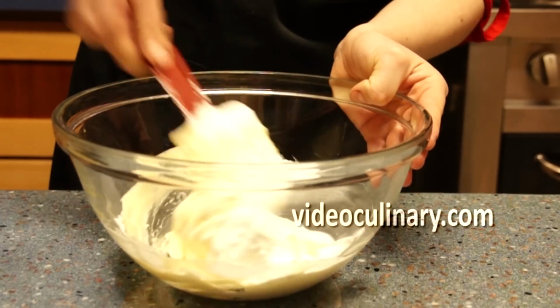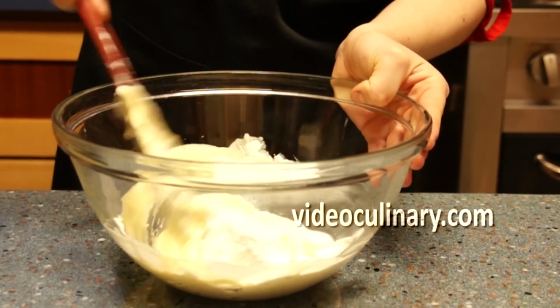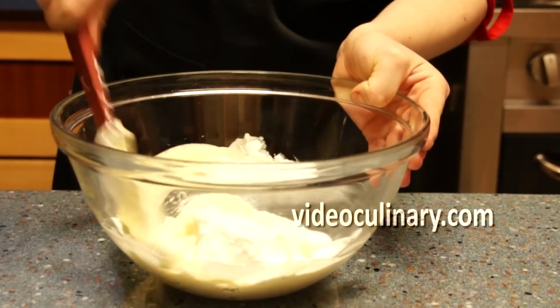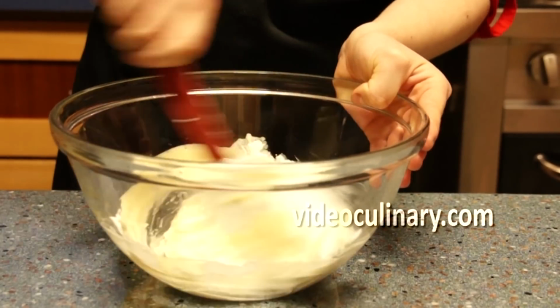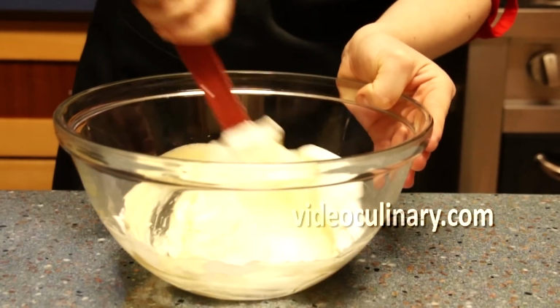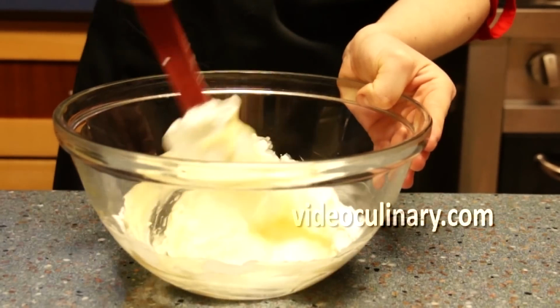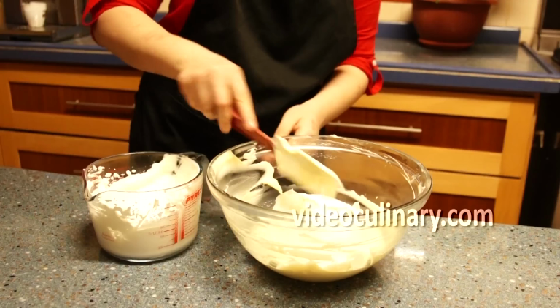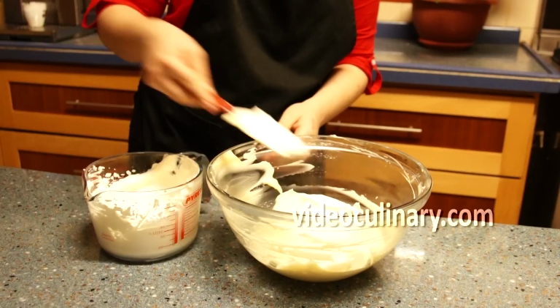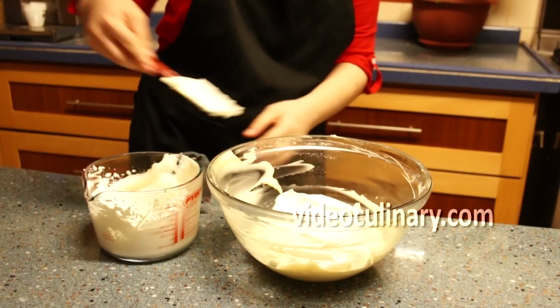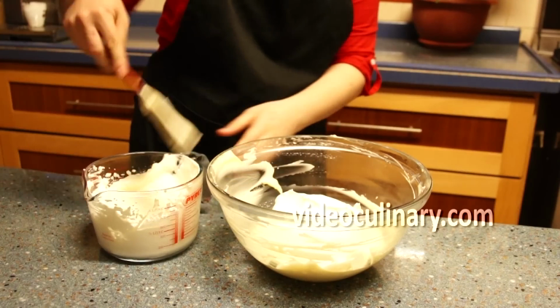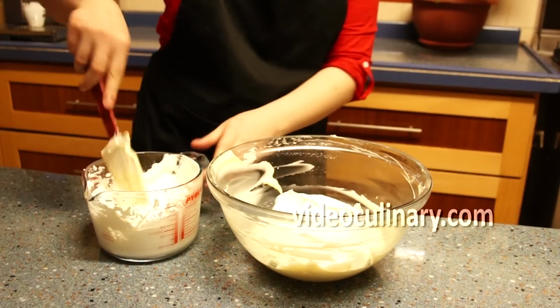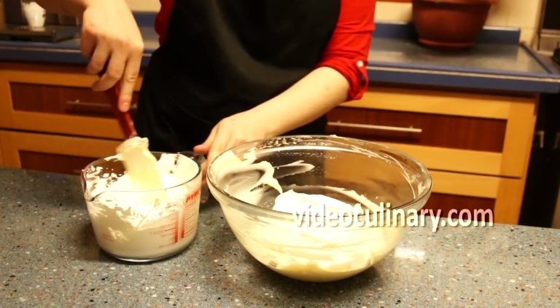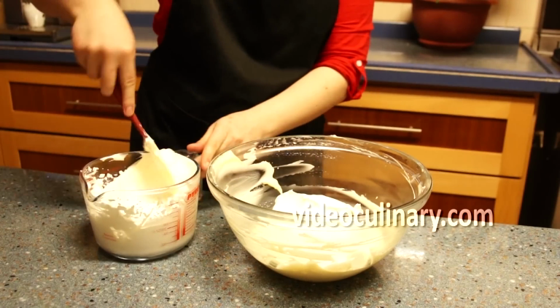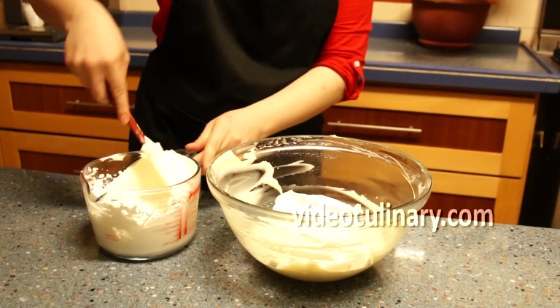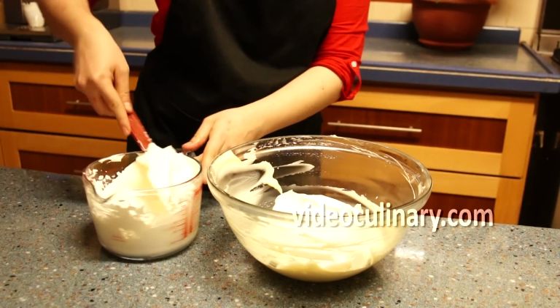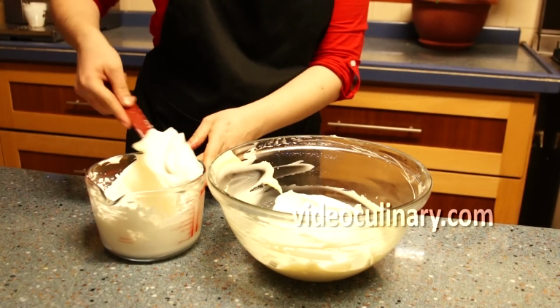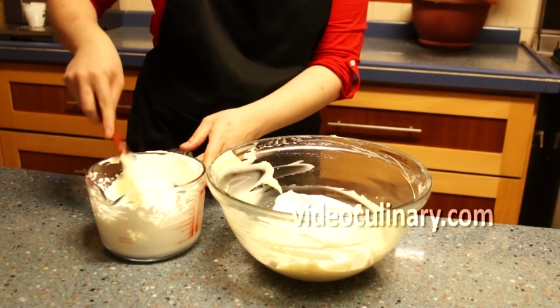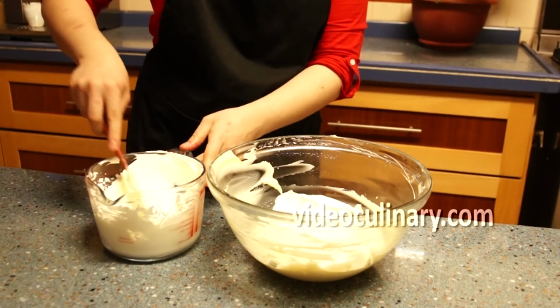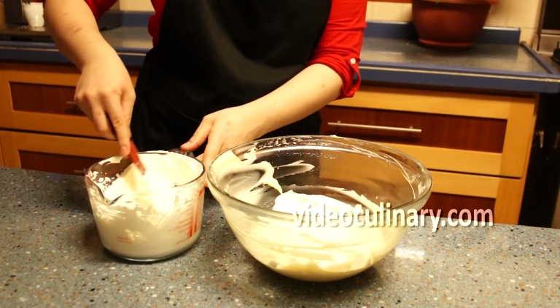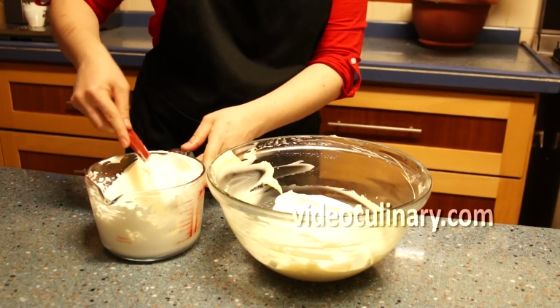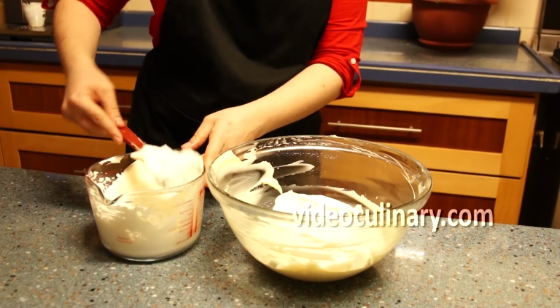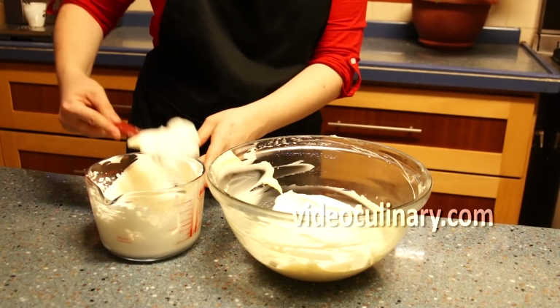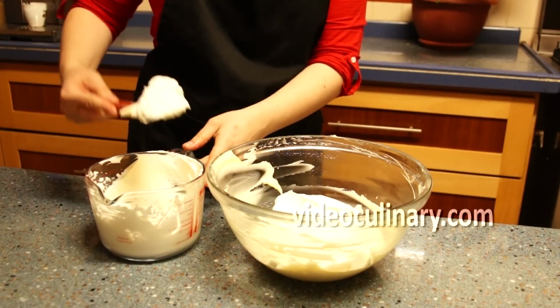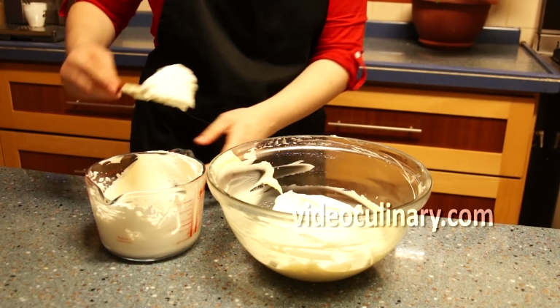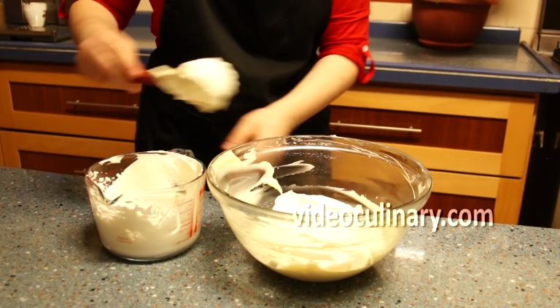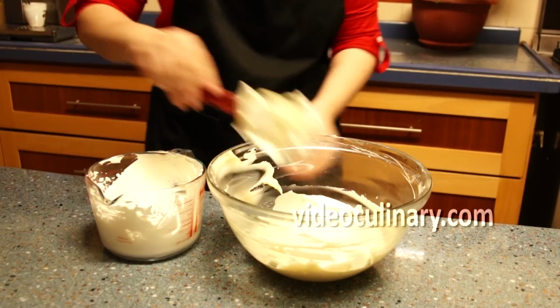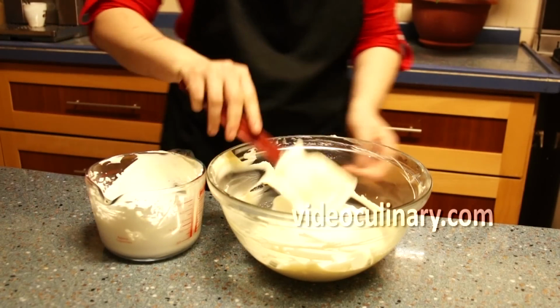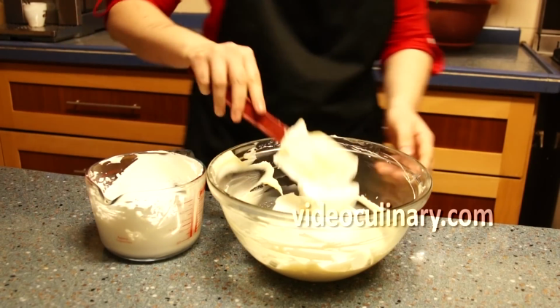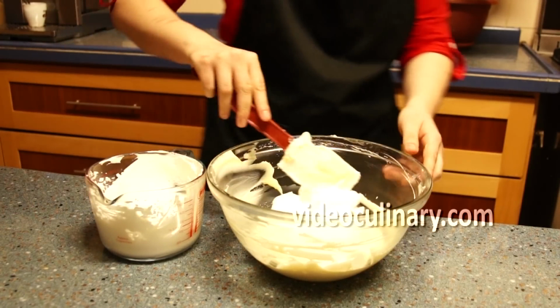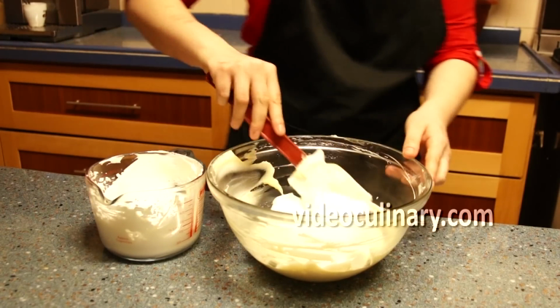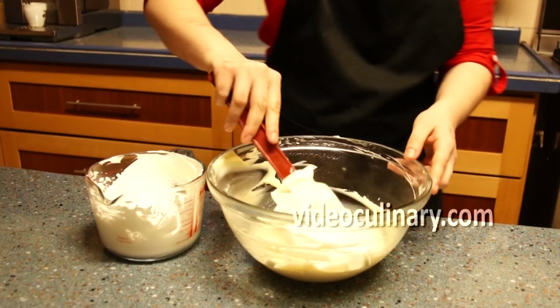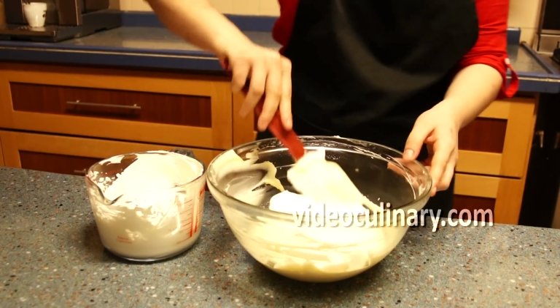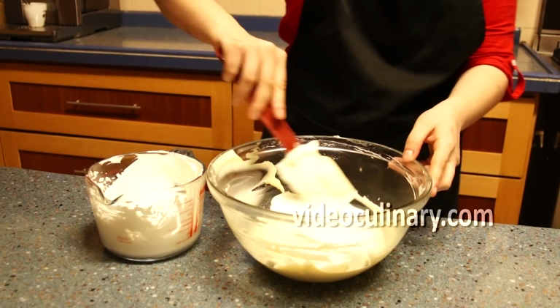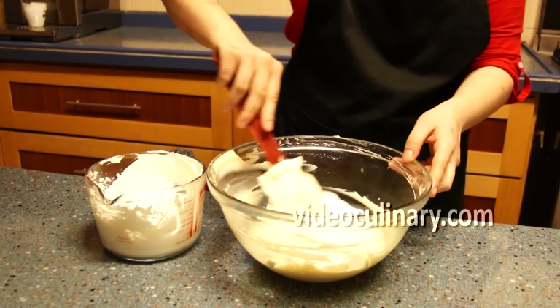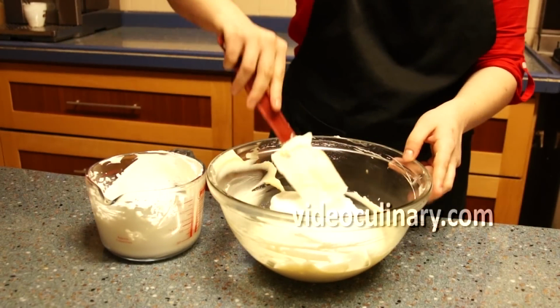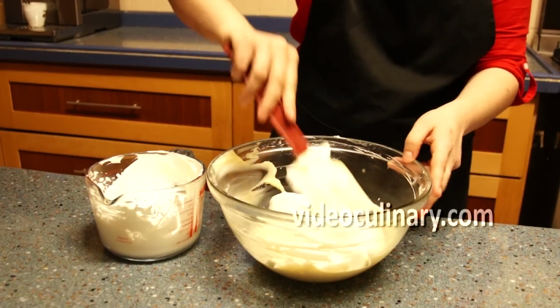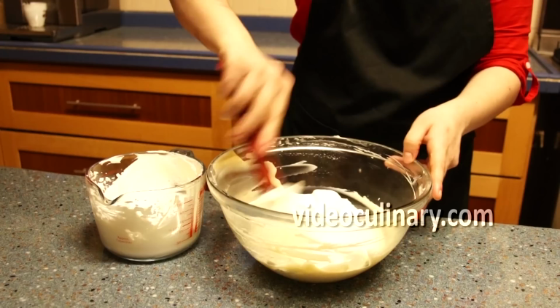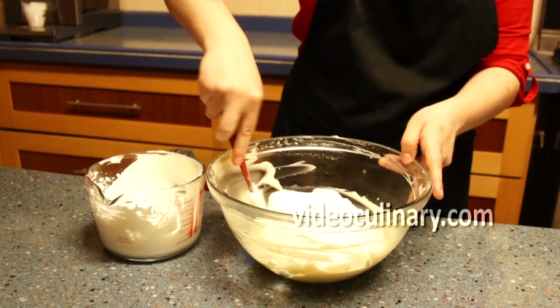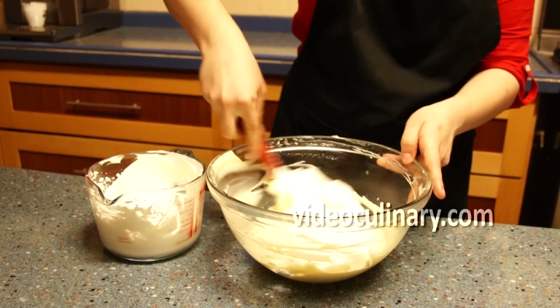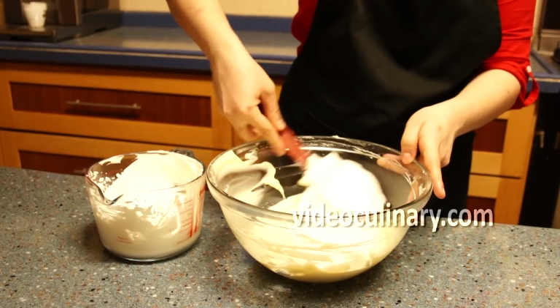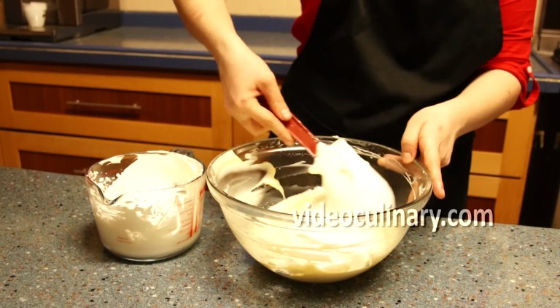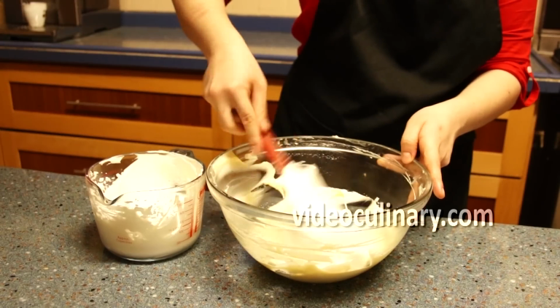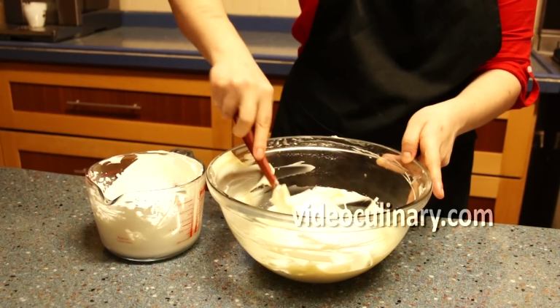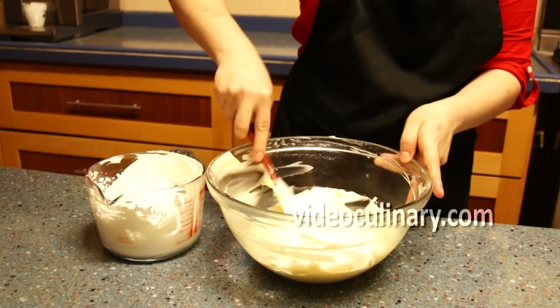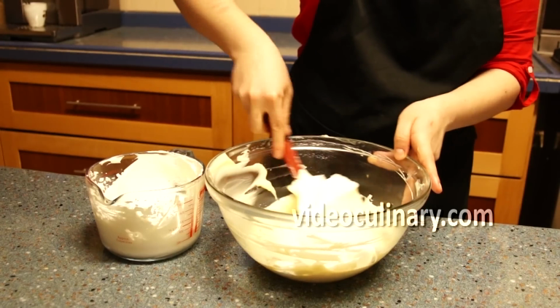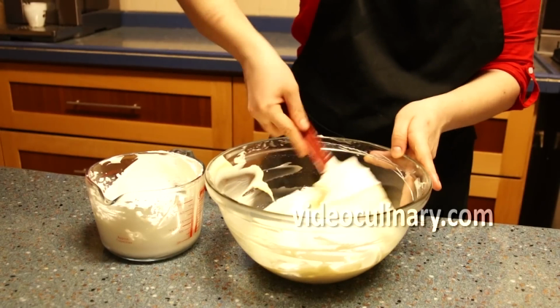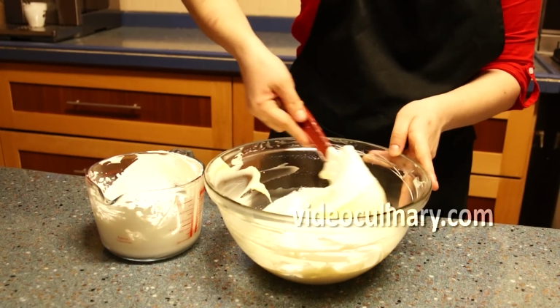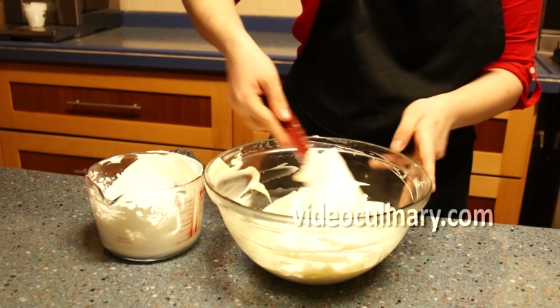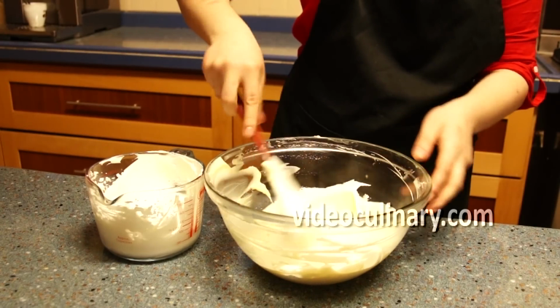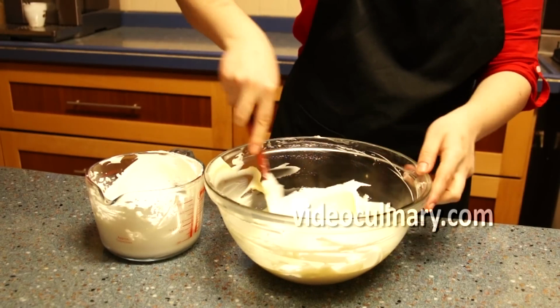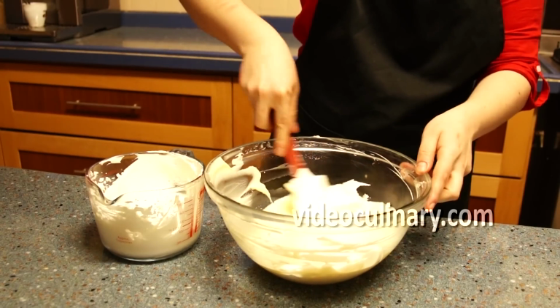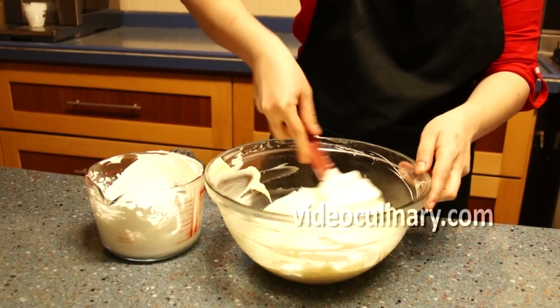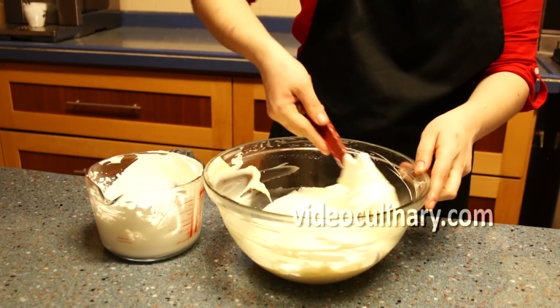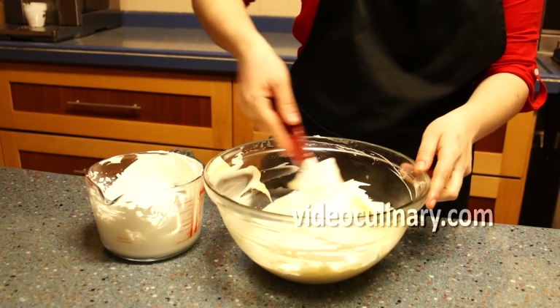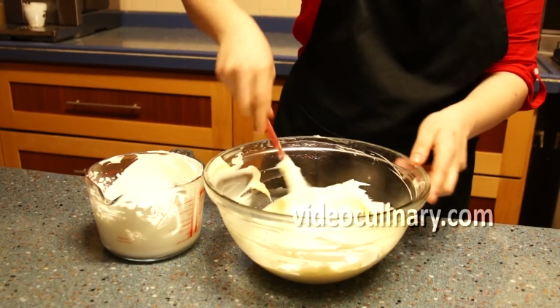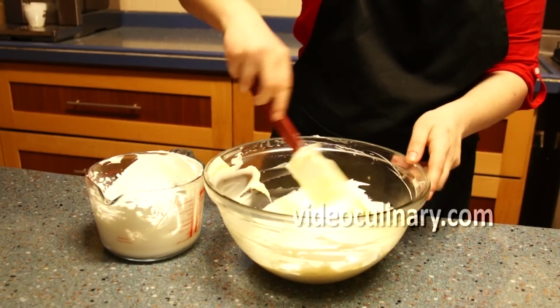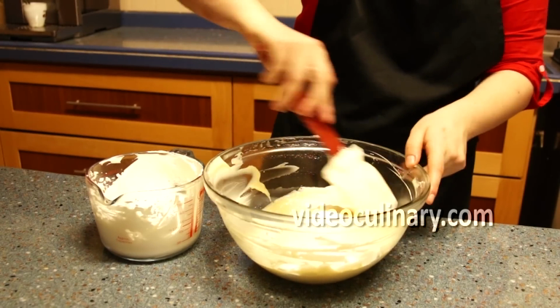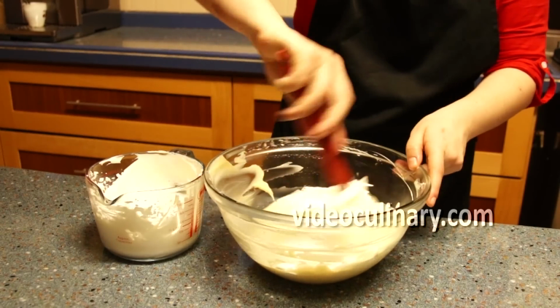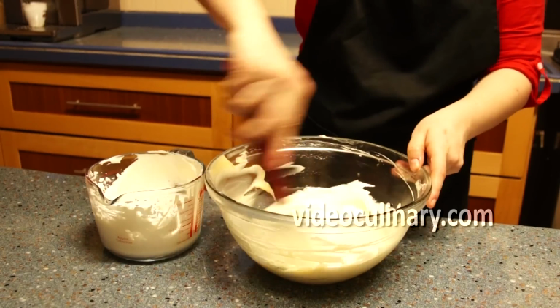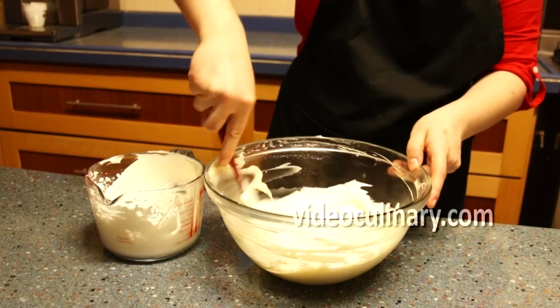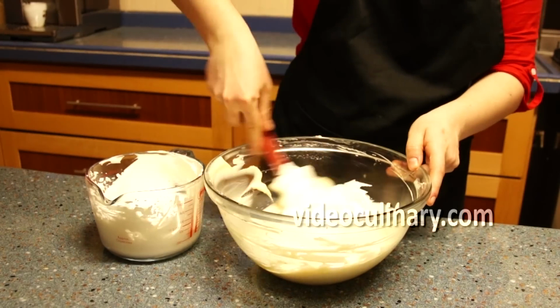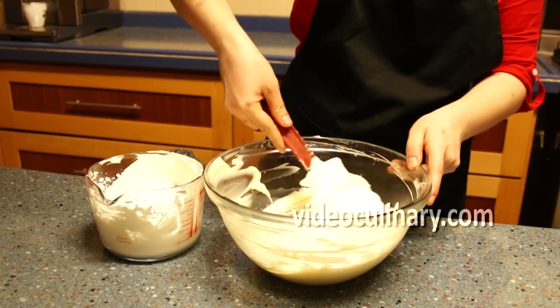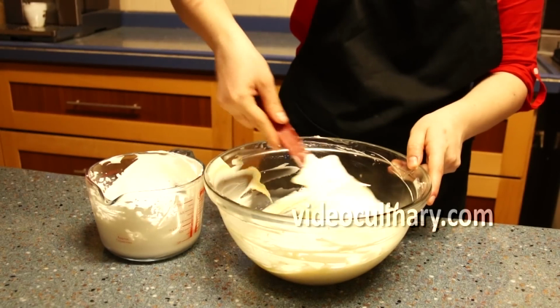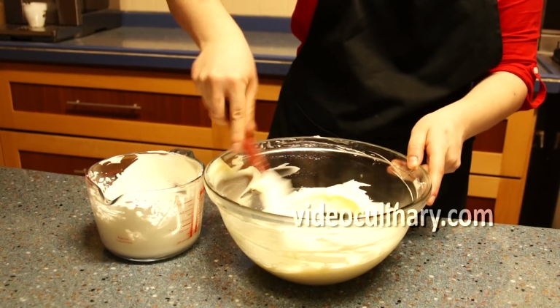Gently fold in one third of the reserved whipped cream, then fold in the remaining whipped cream.